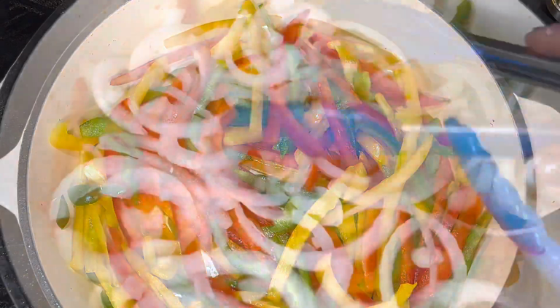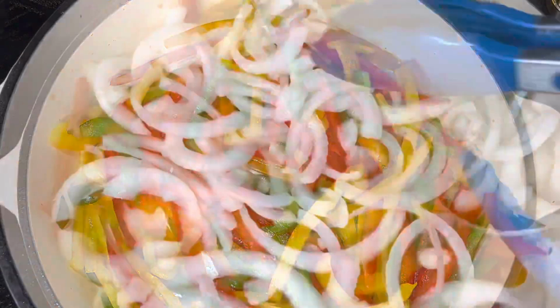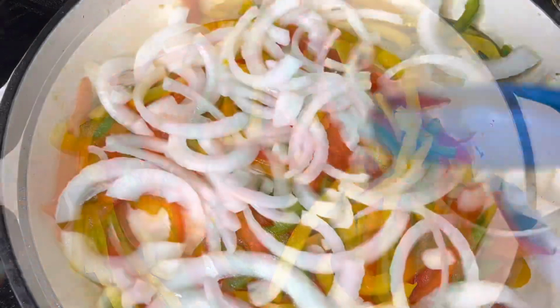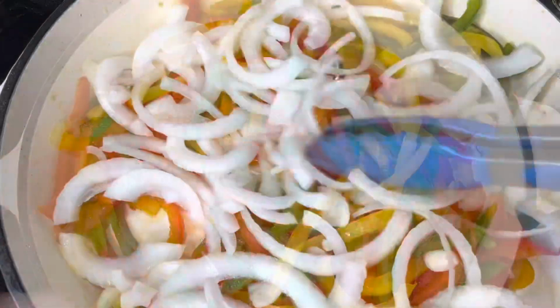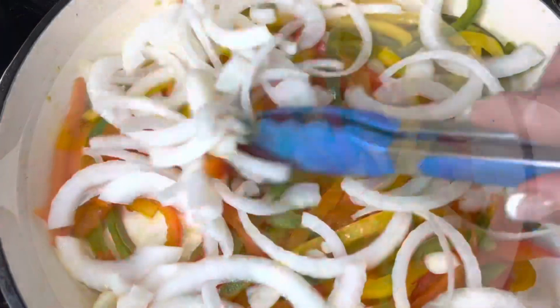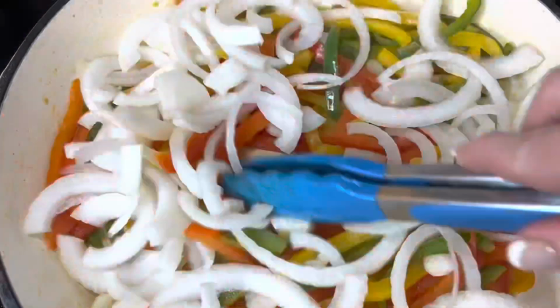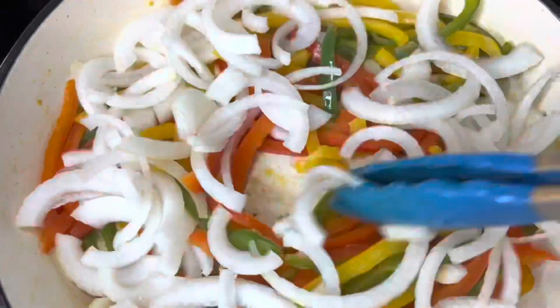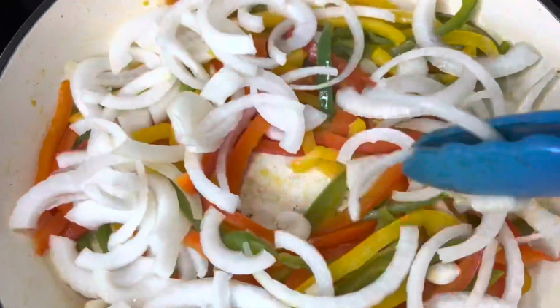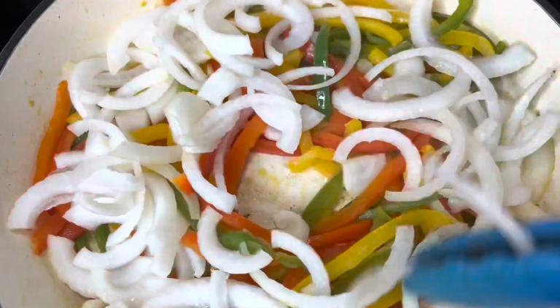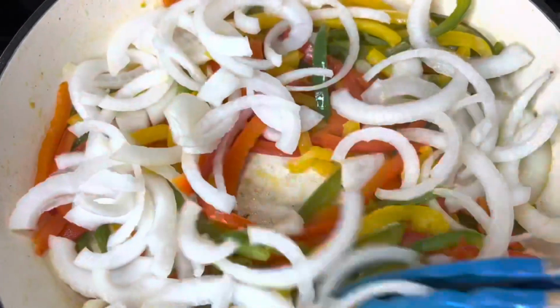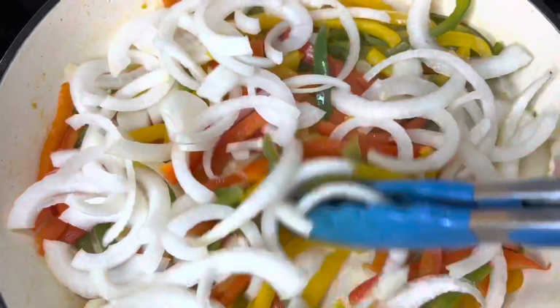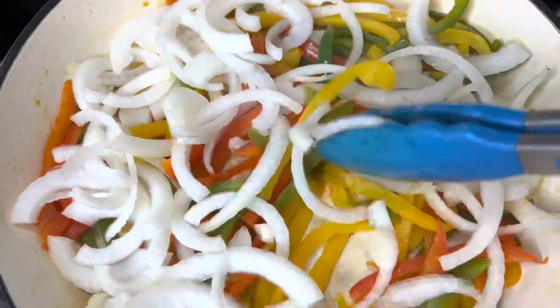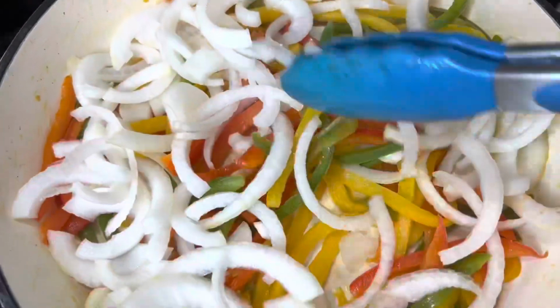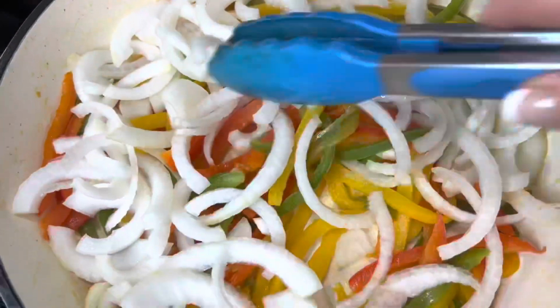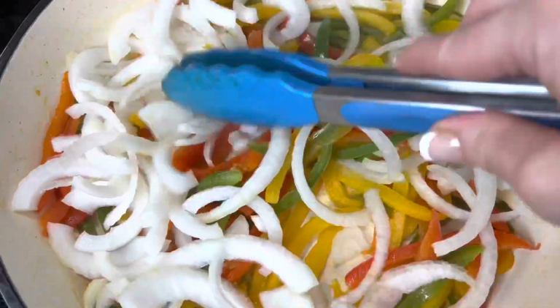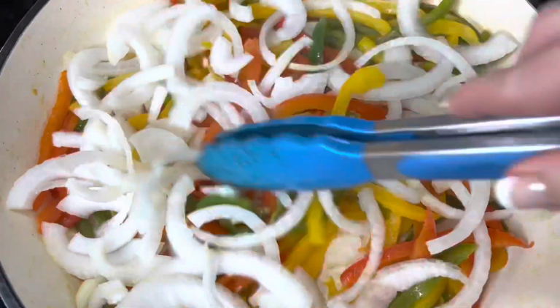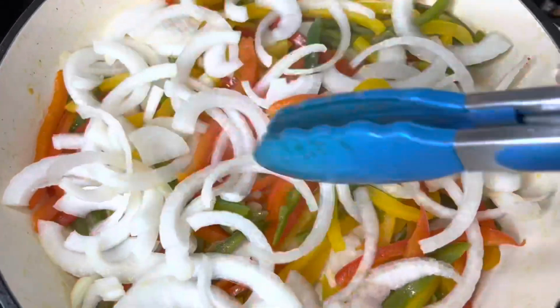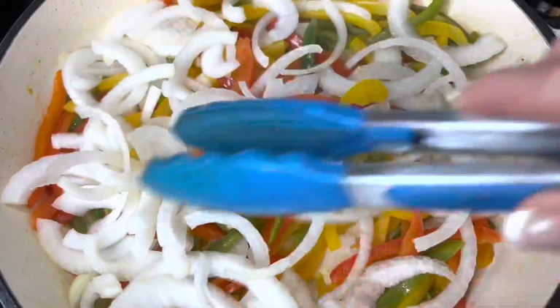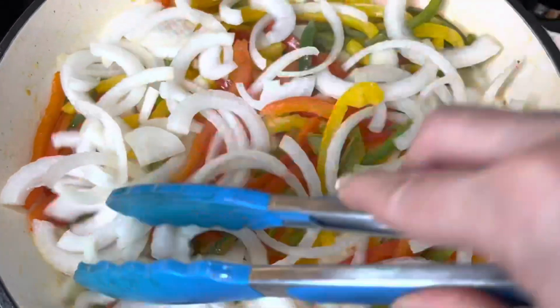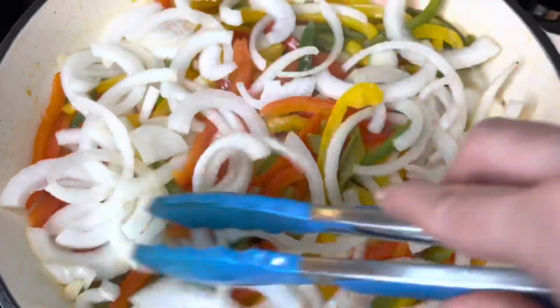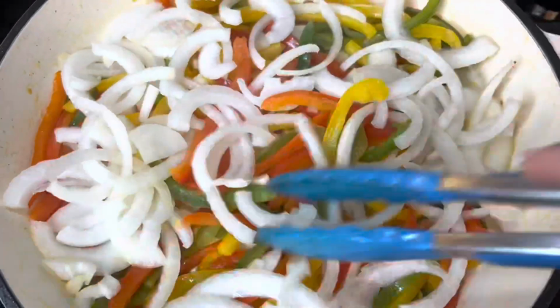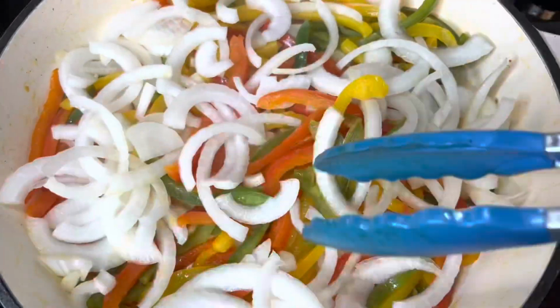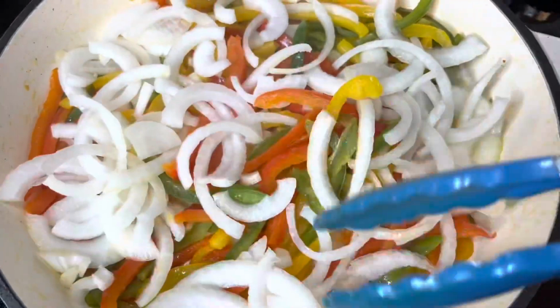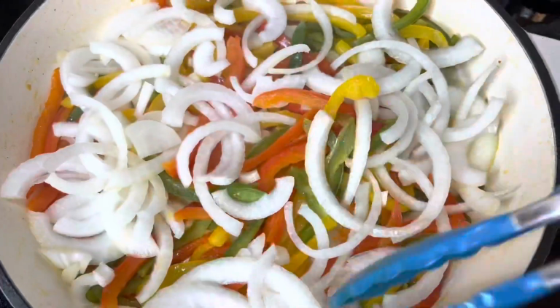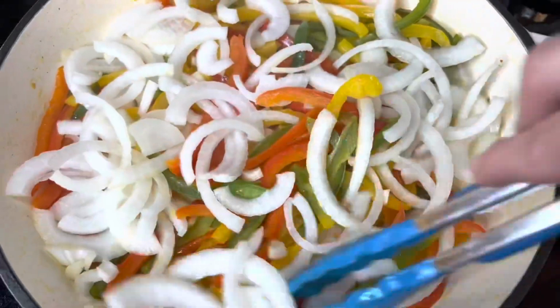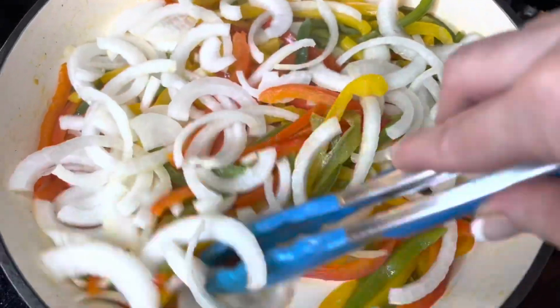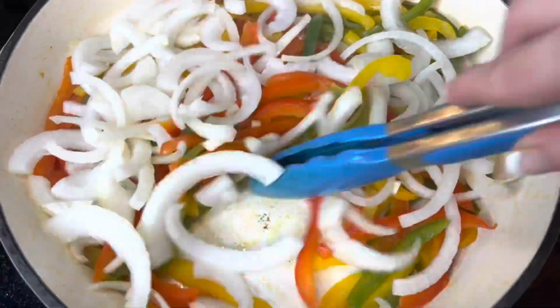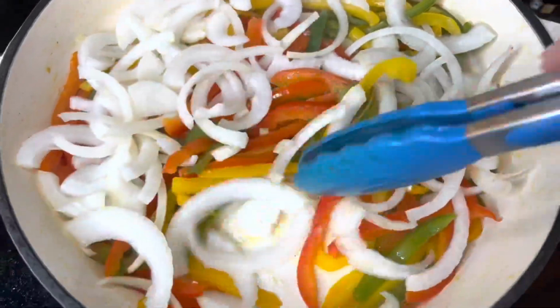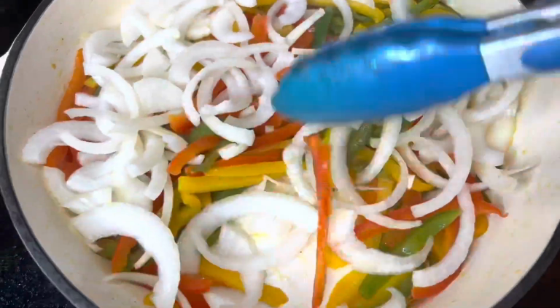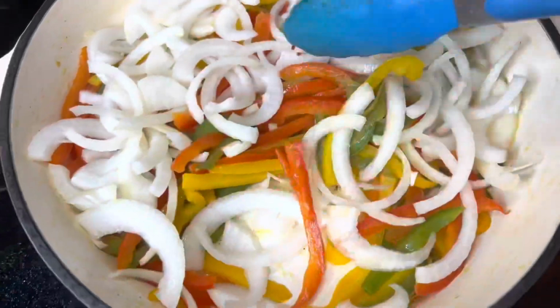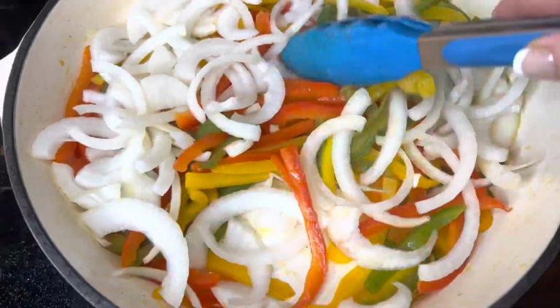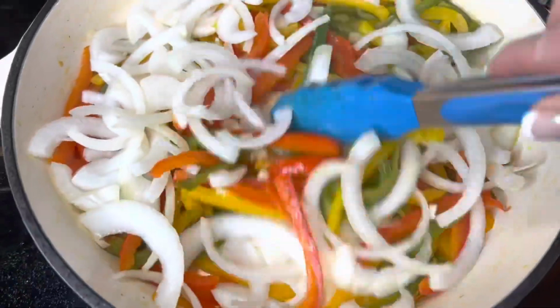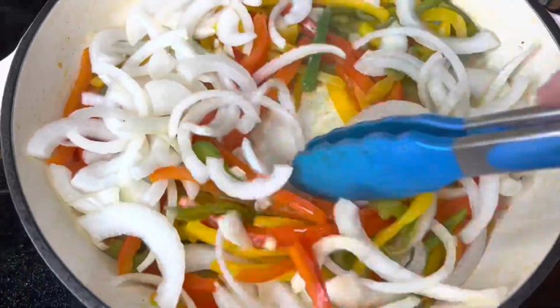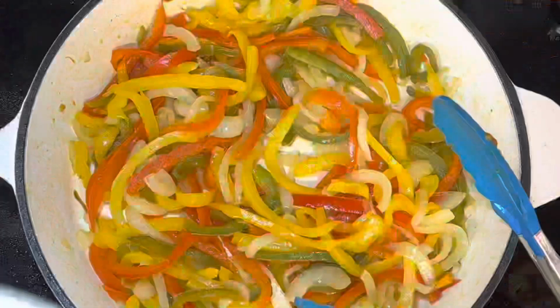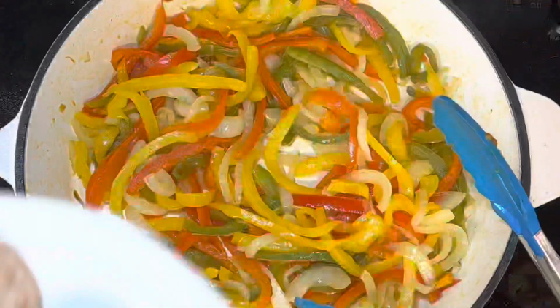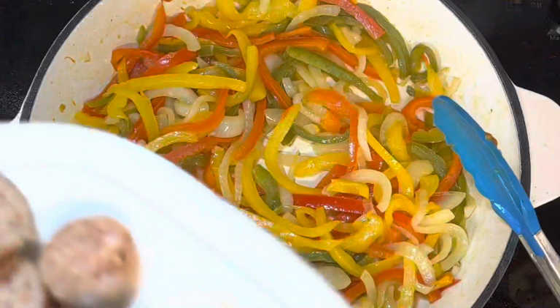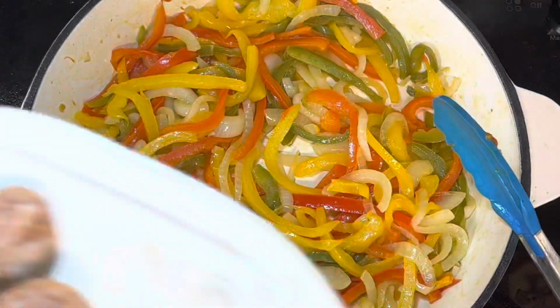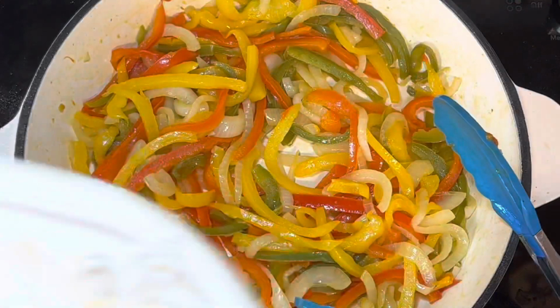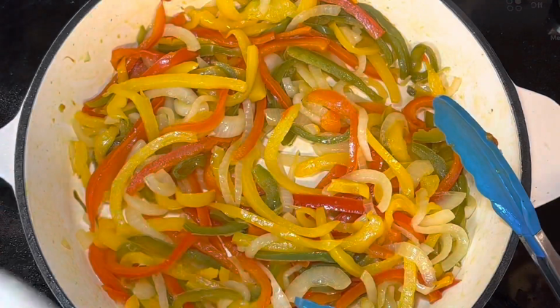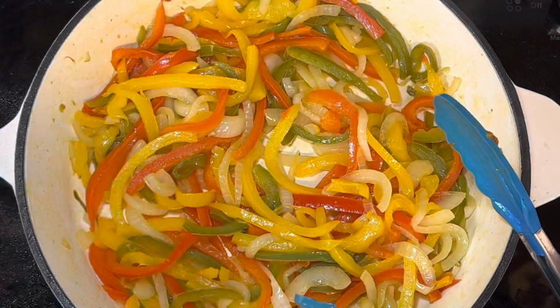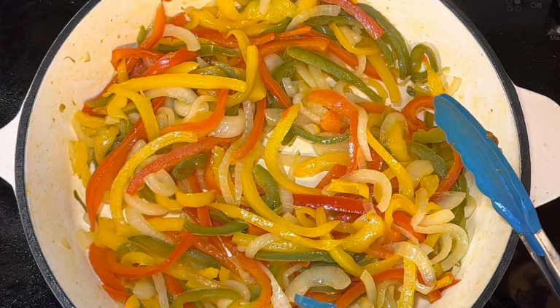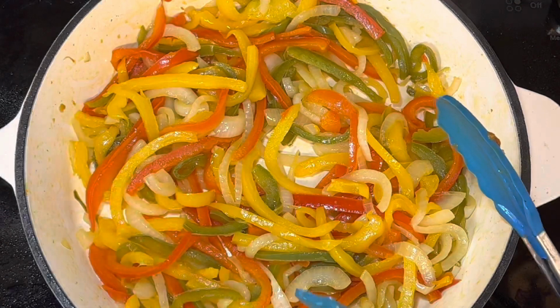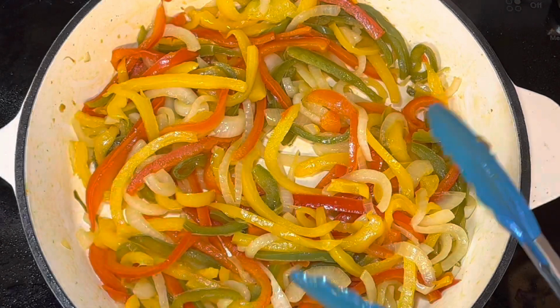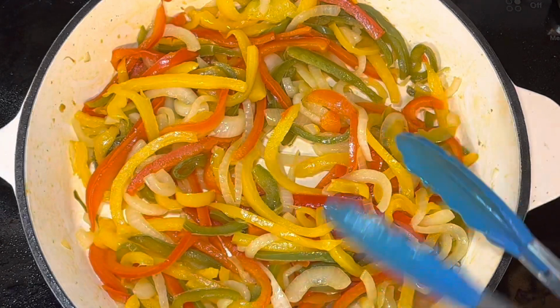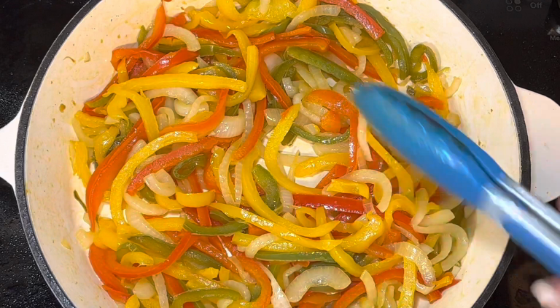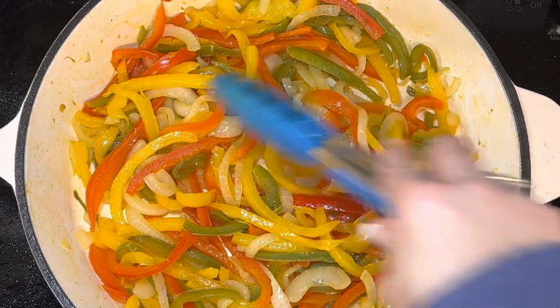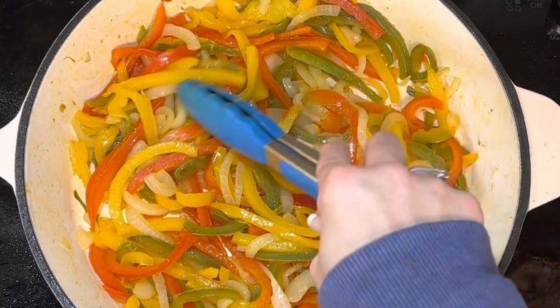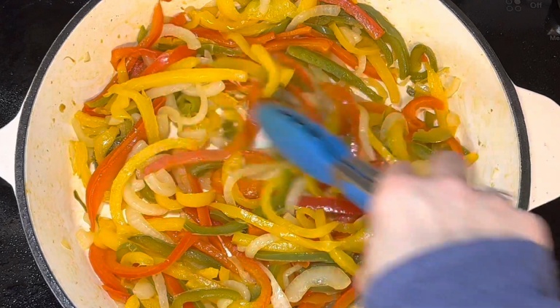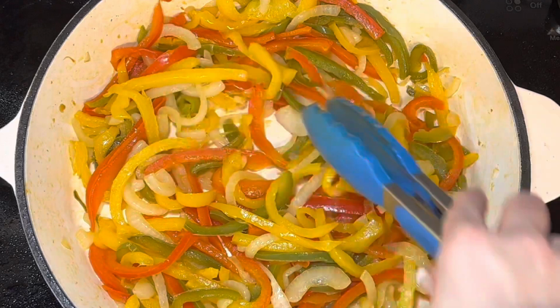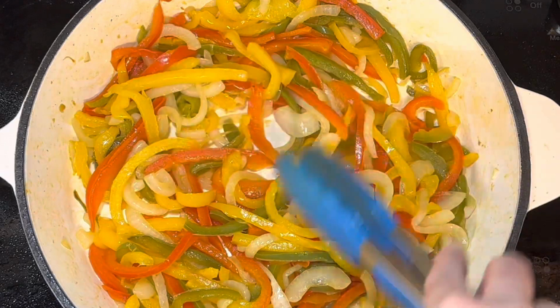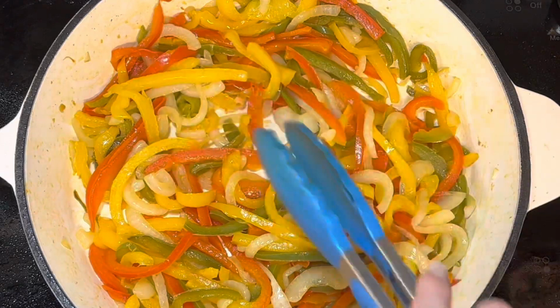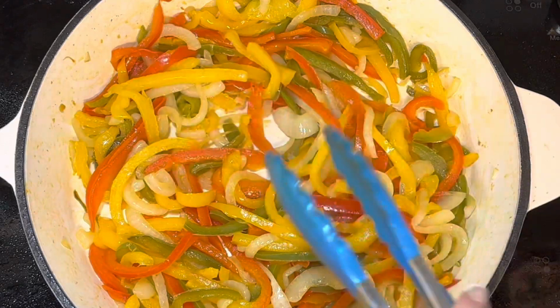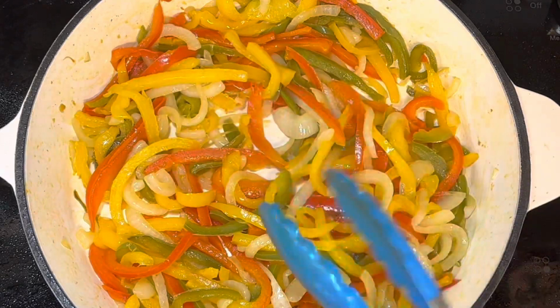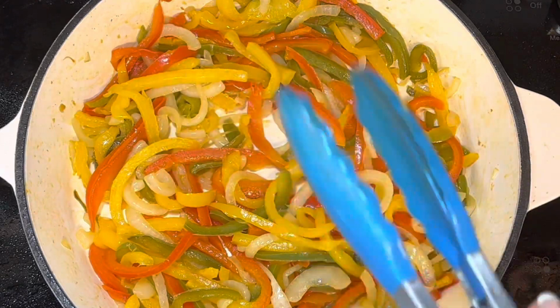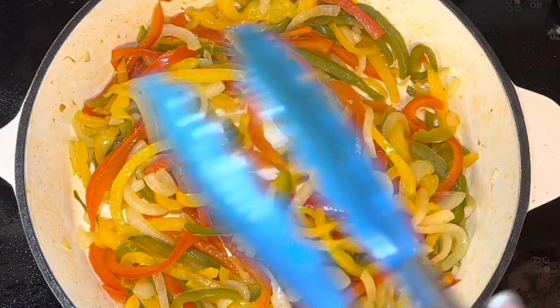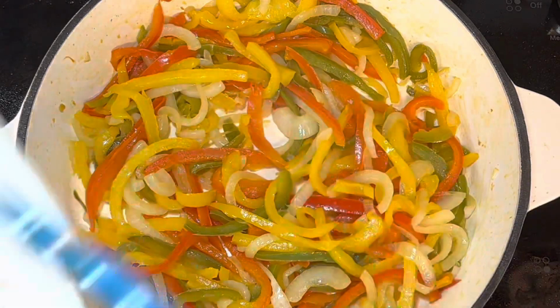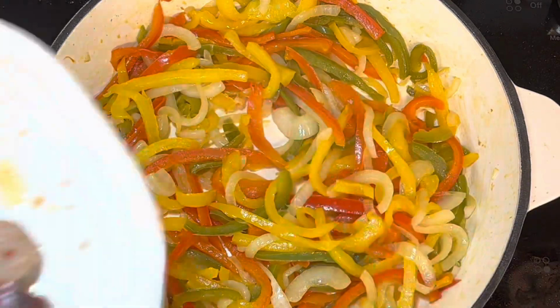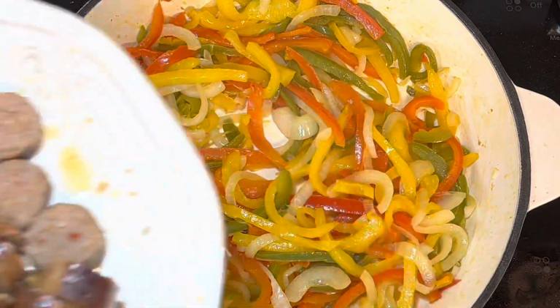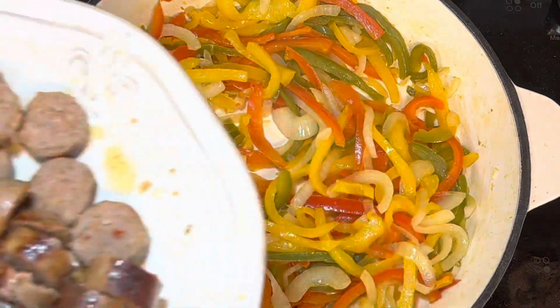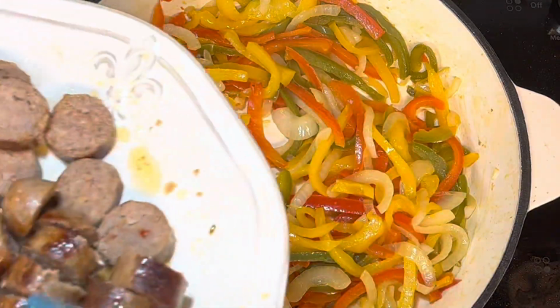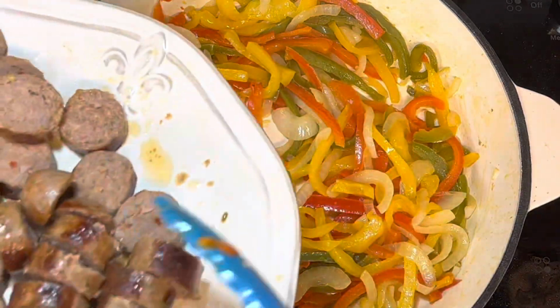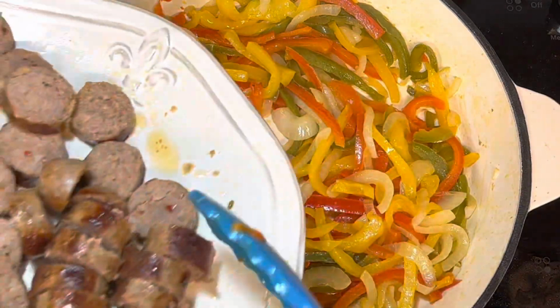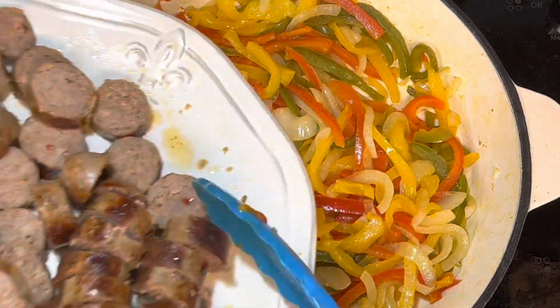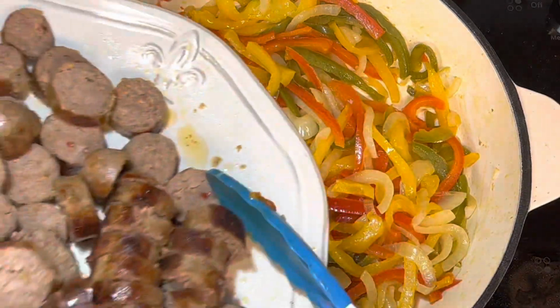Add your peppers and your onions and sauté them down until they become soft.